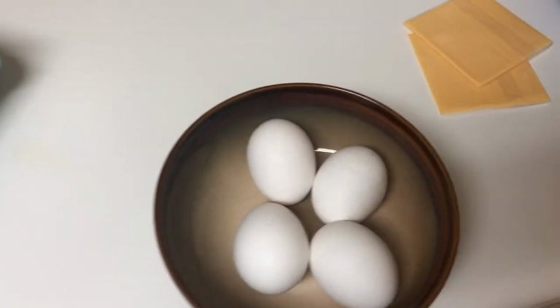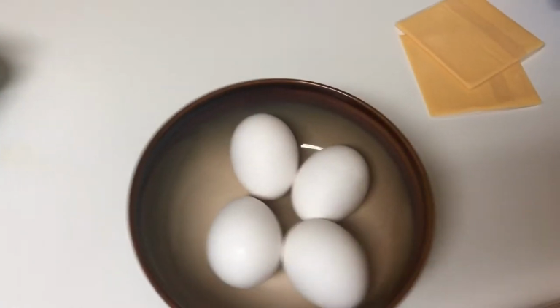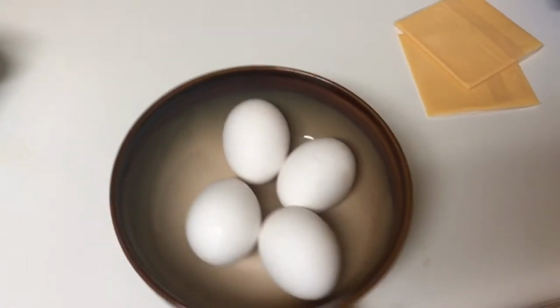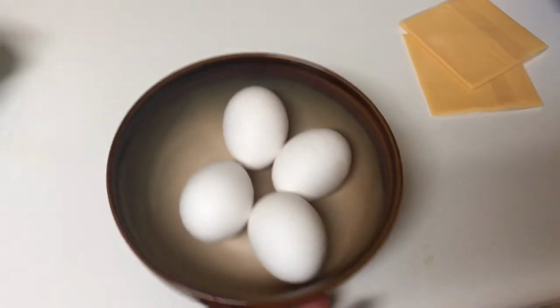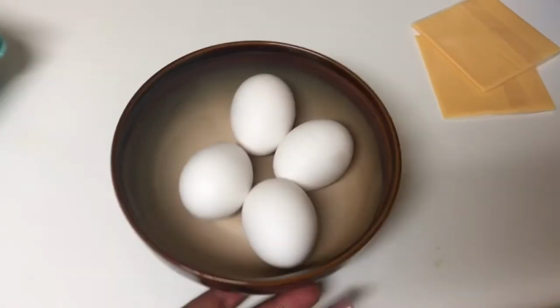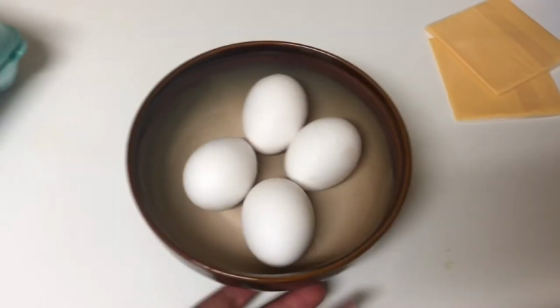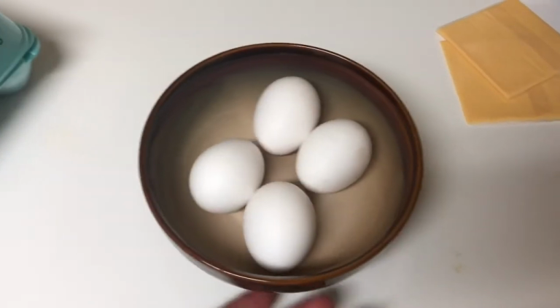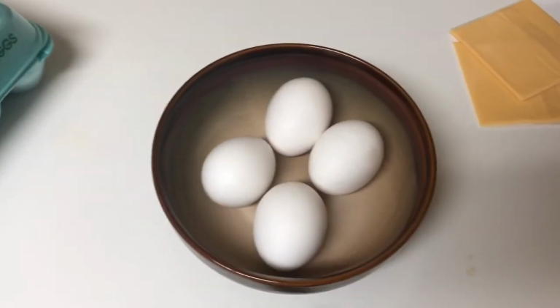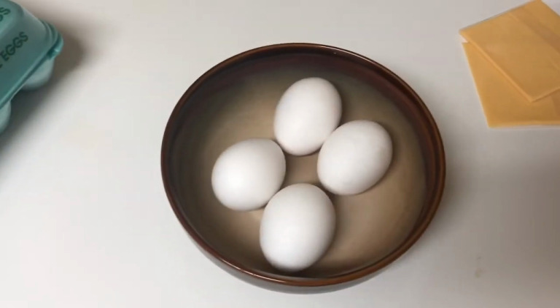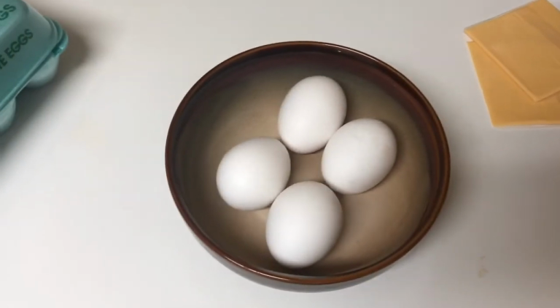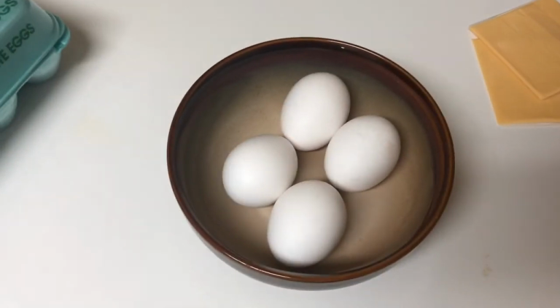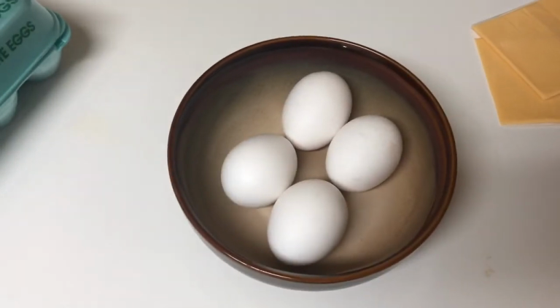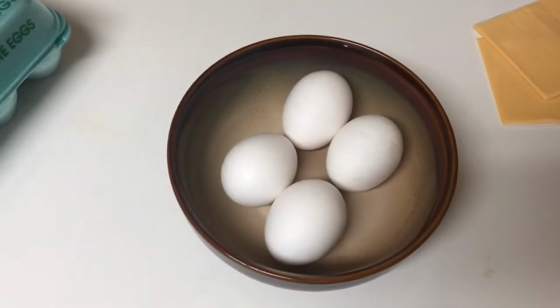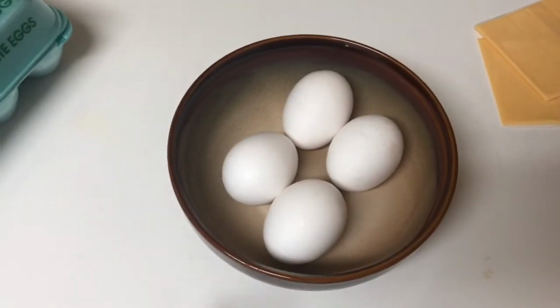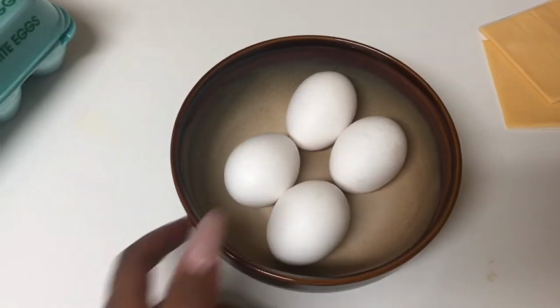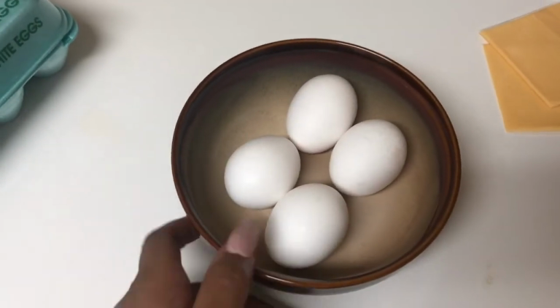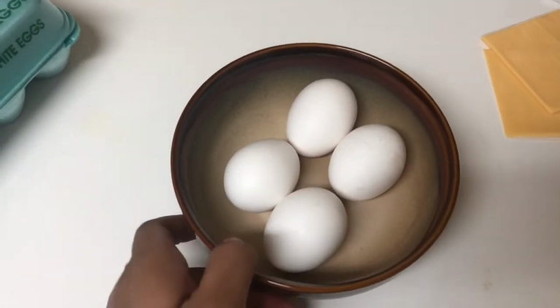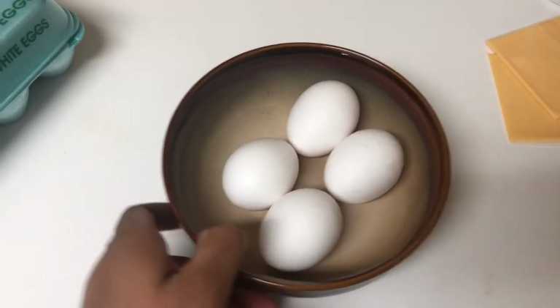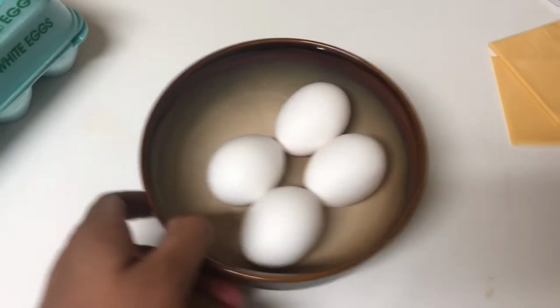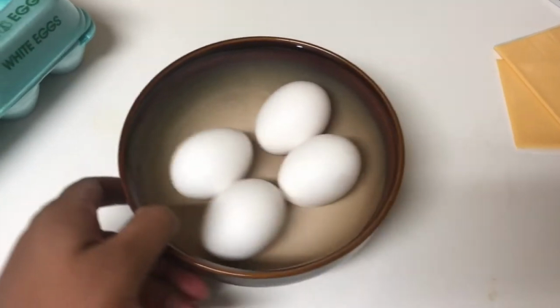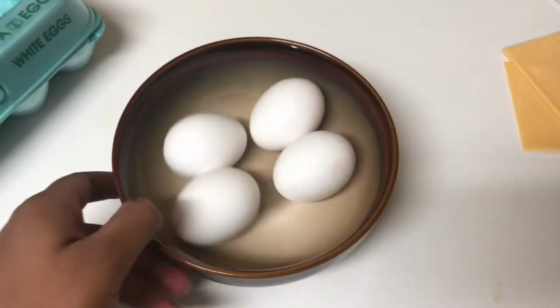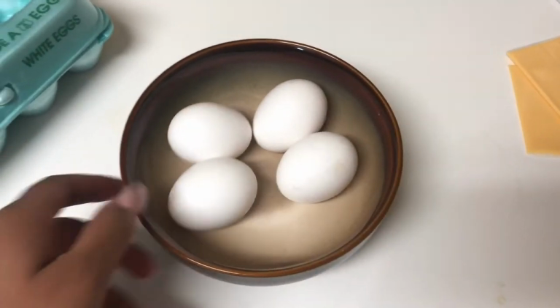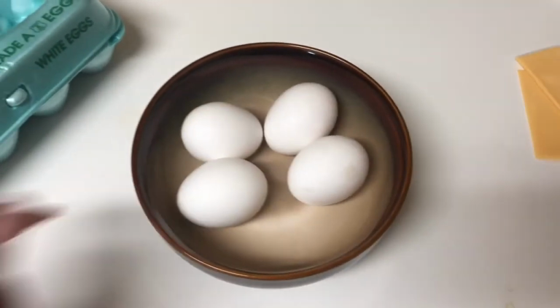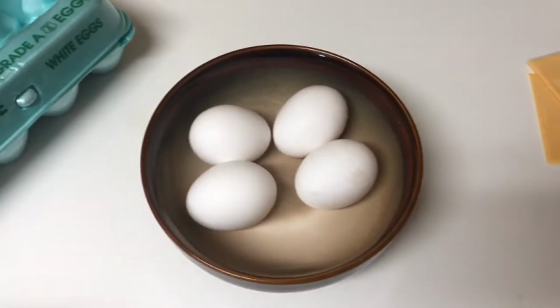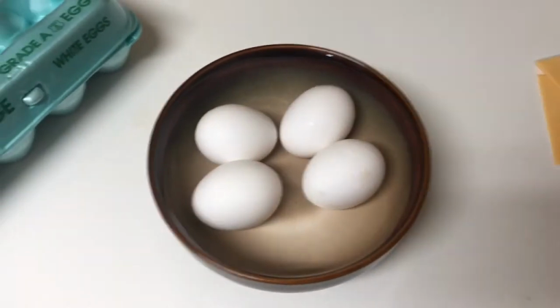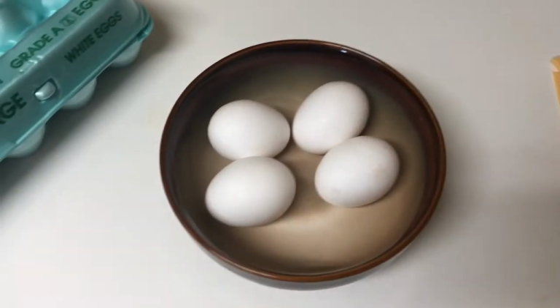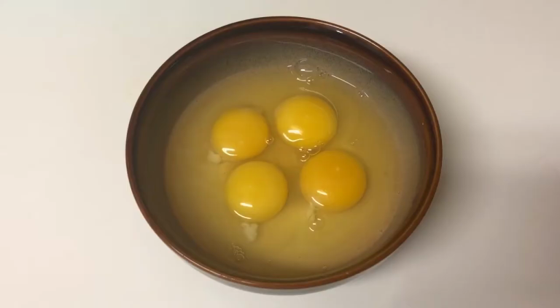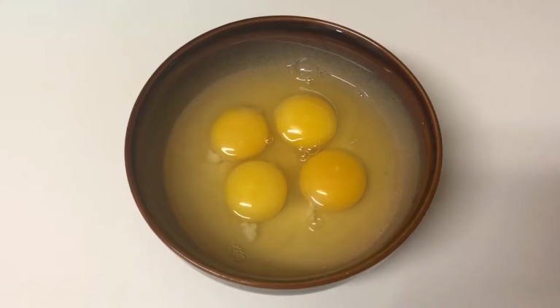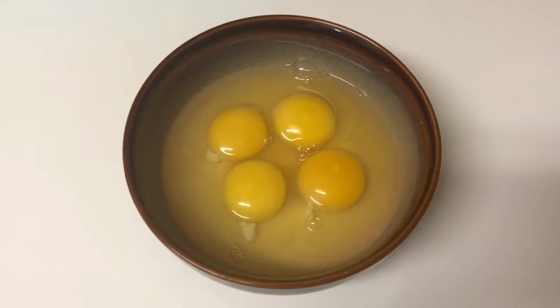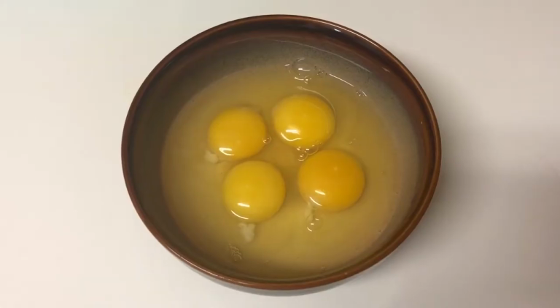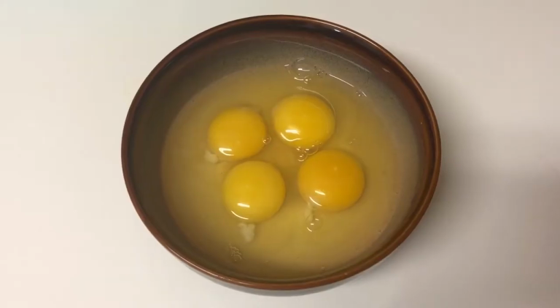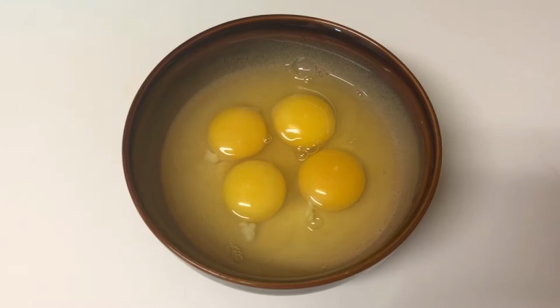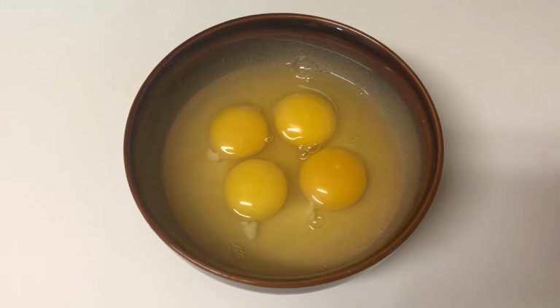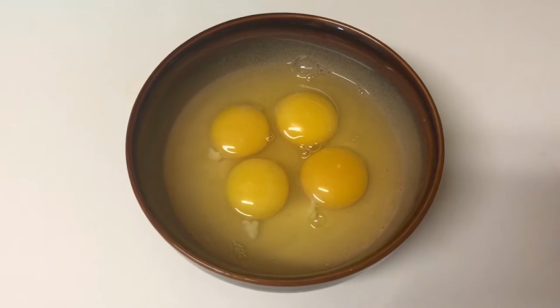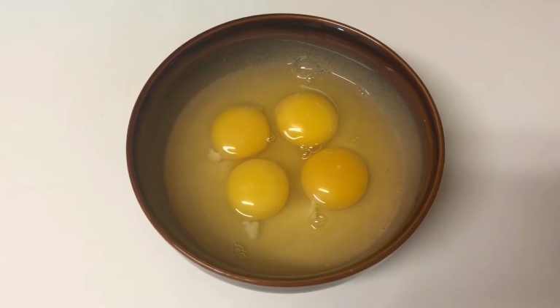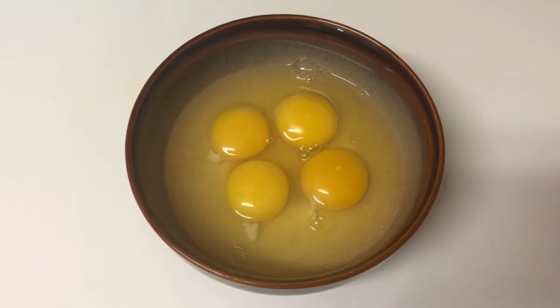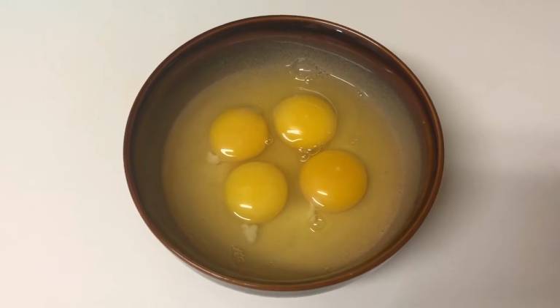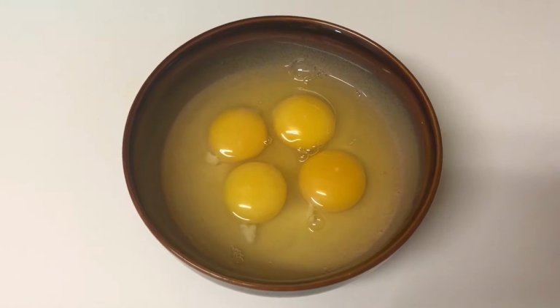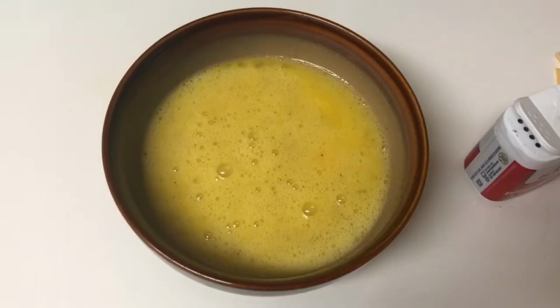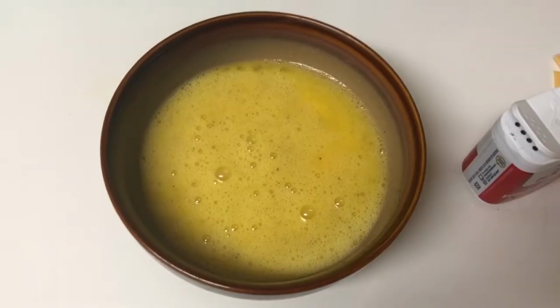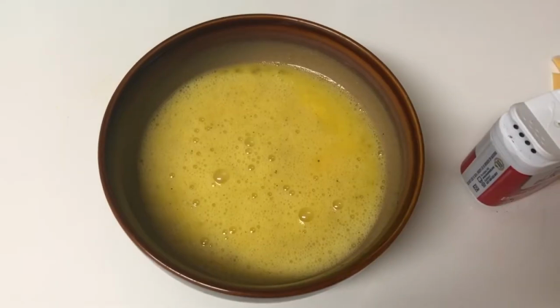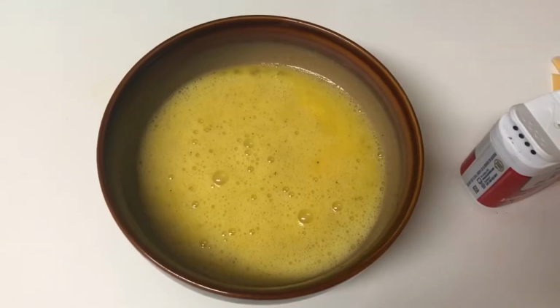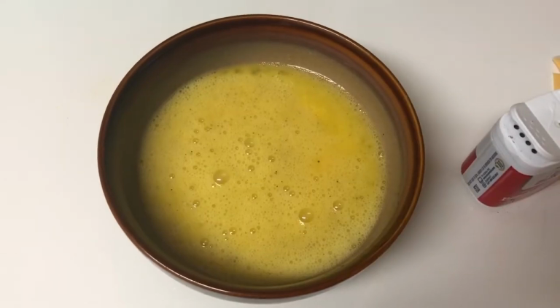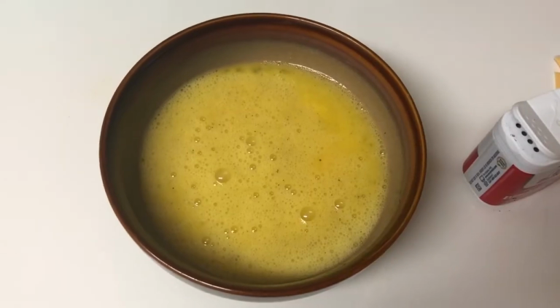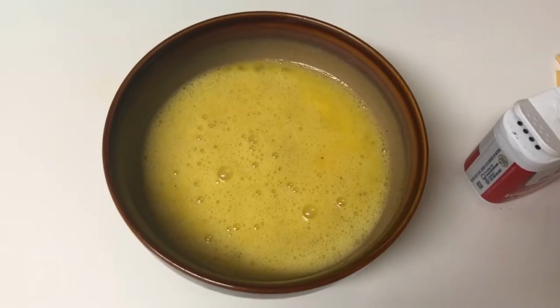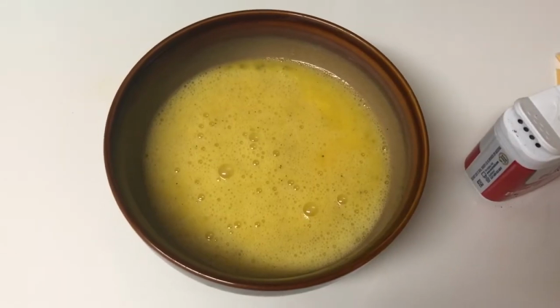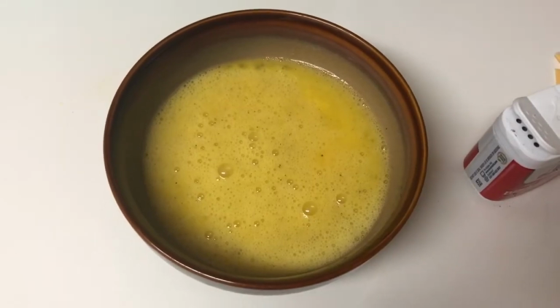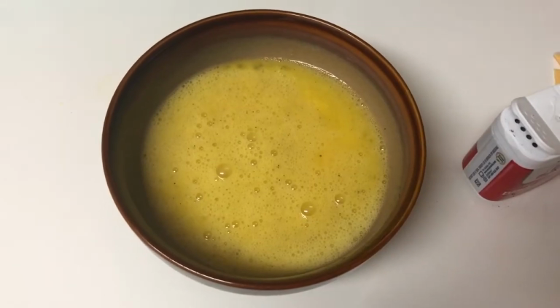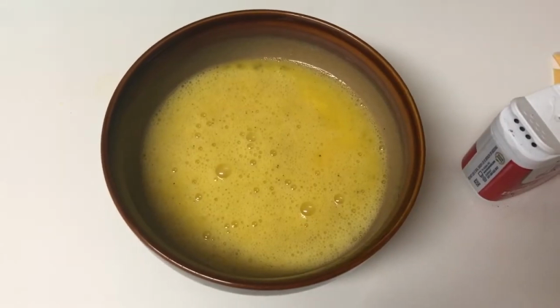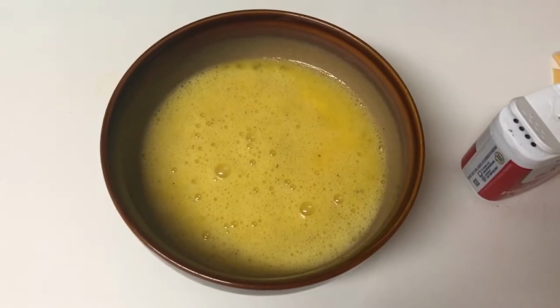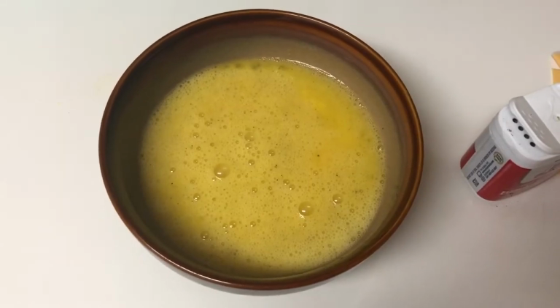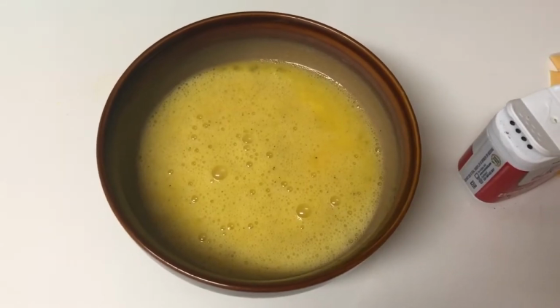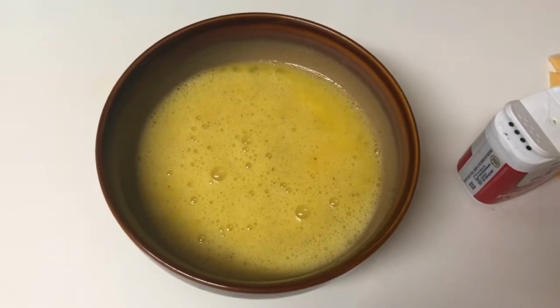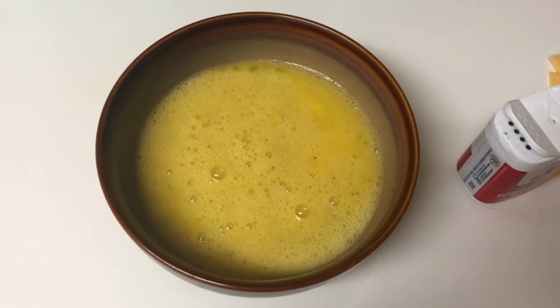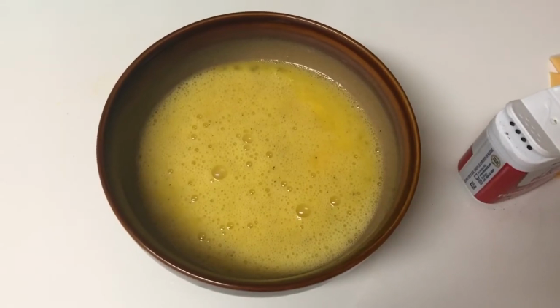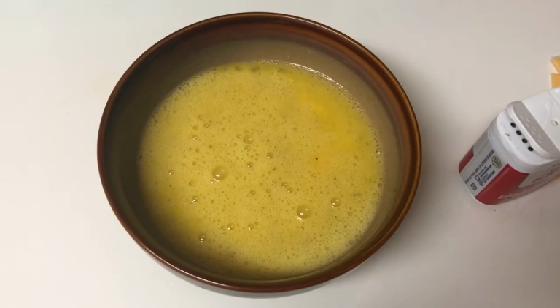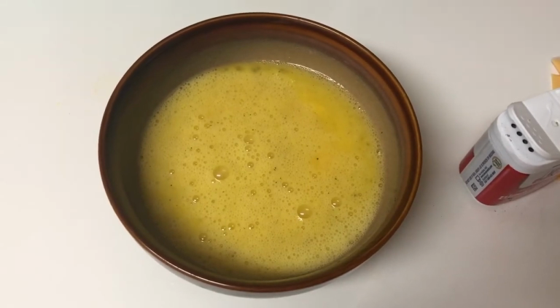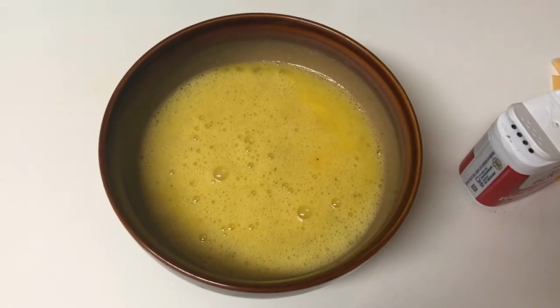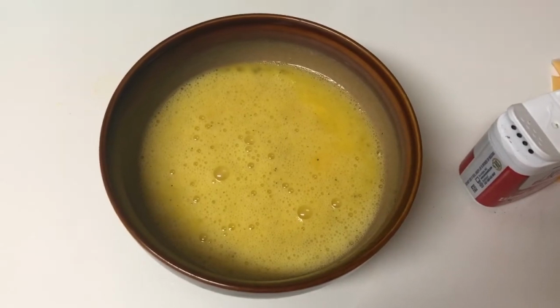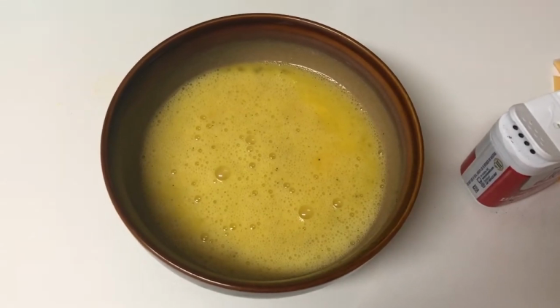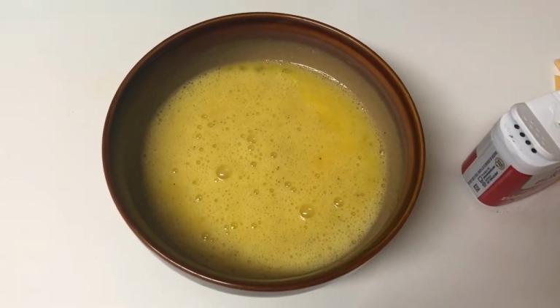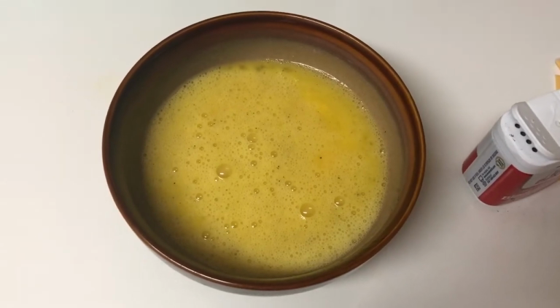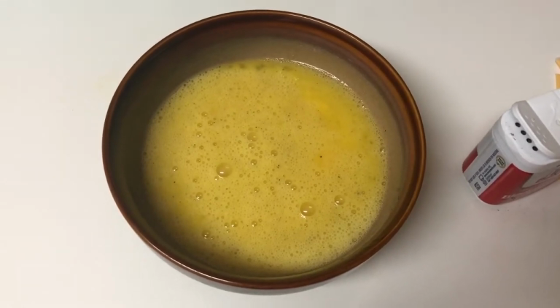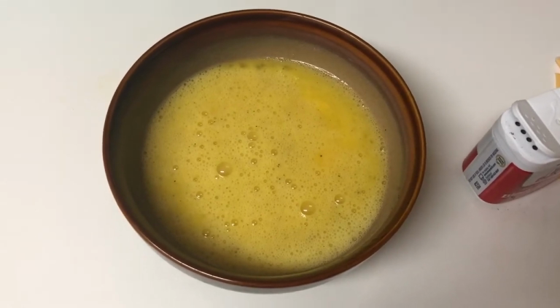I got my eggs here. I'm going to crack them and then I'm going to put some salt and pepper and scramble them up.